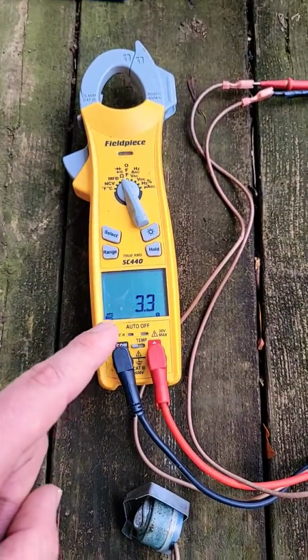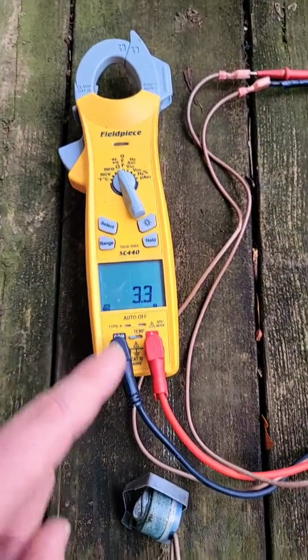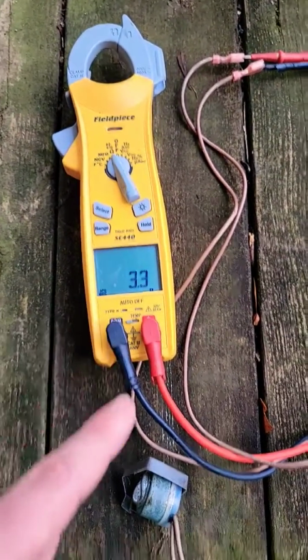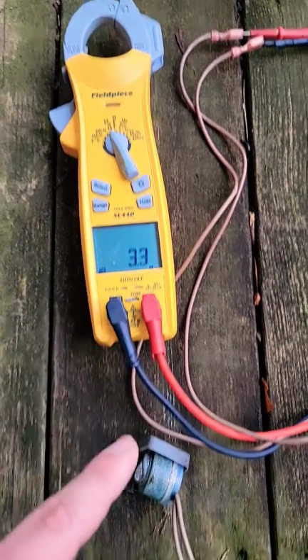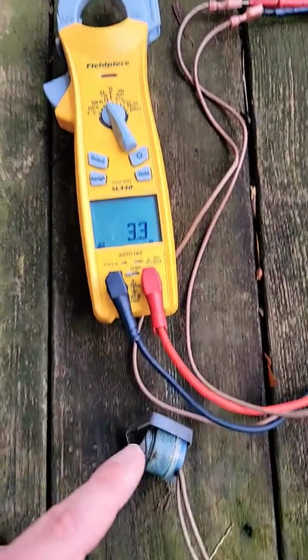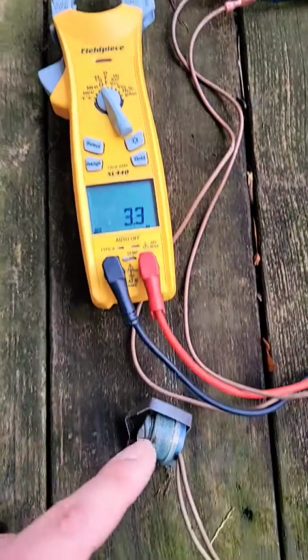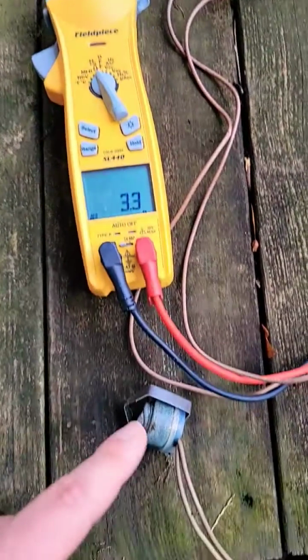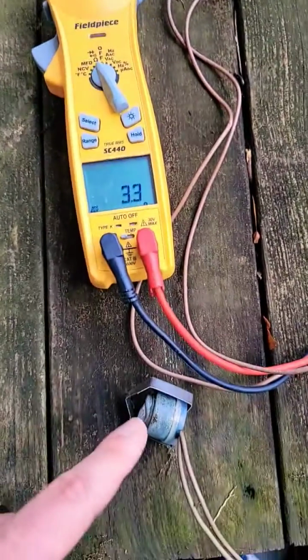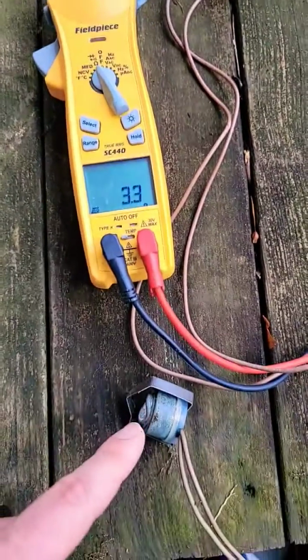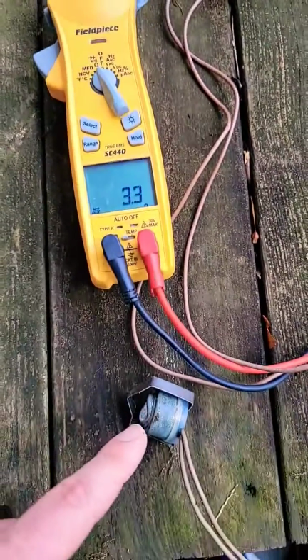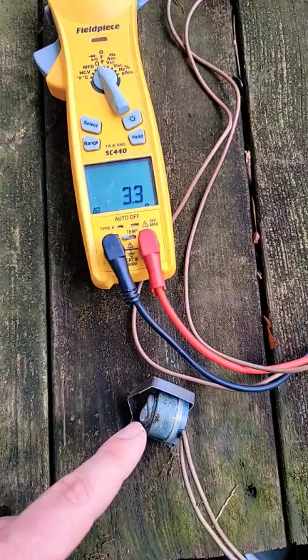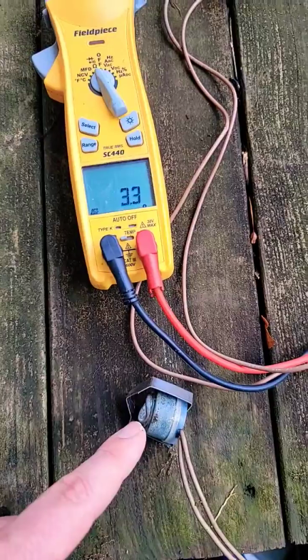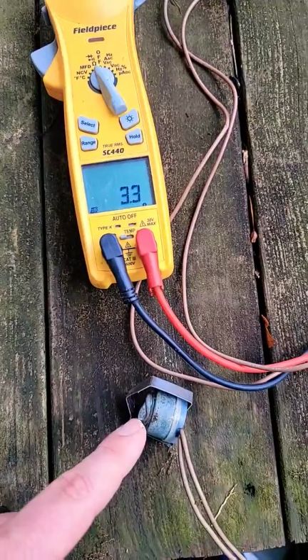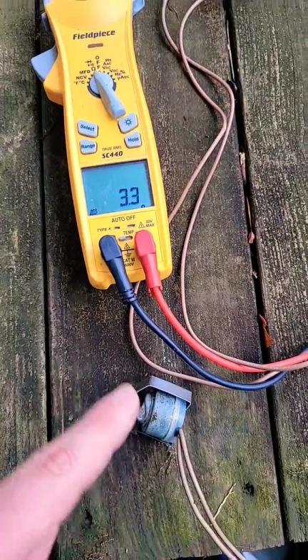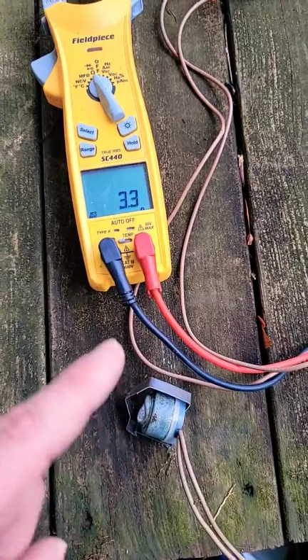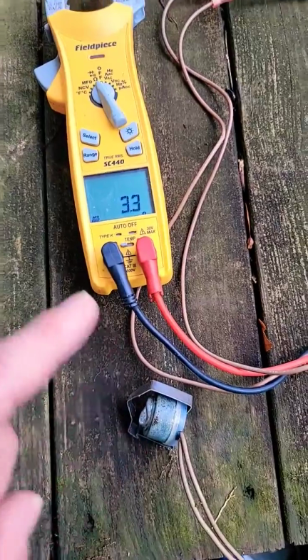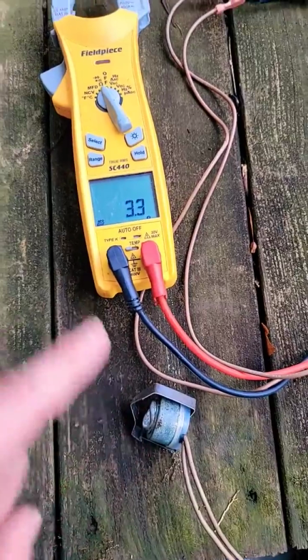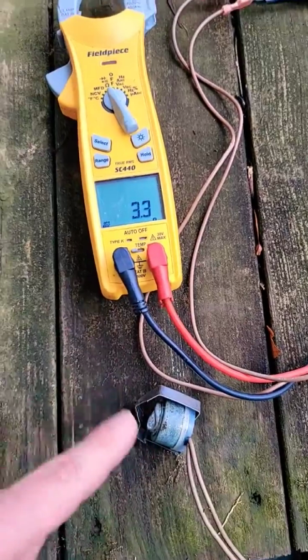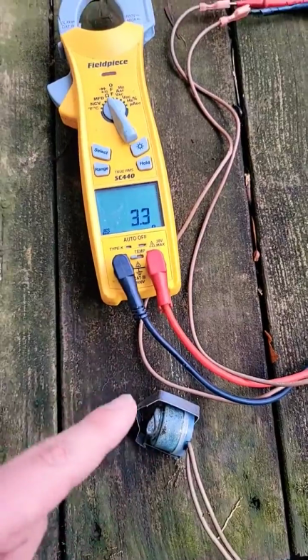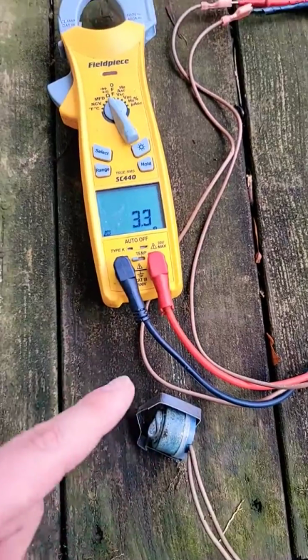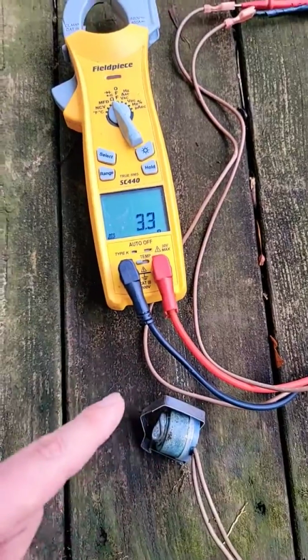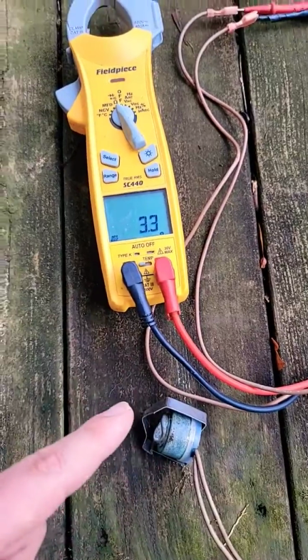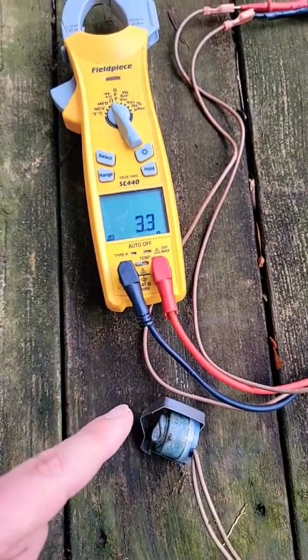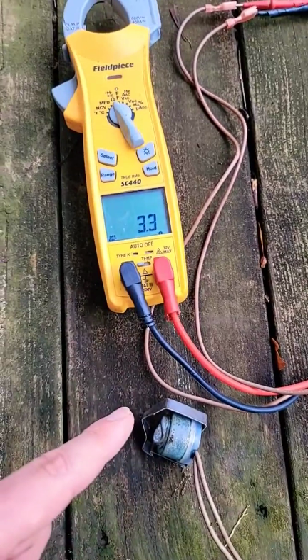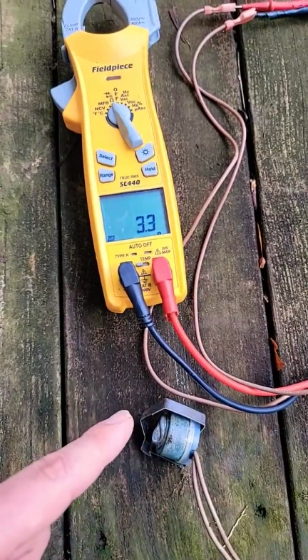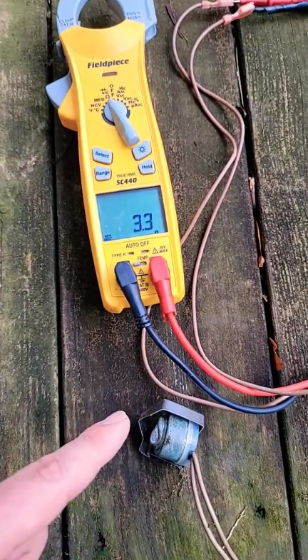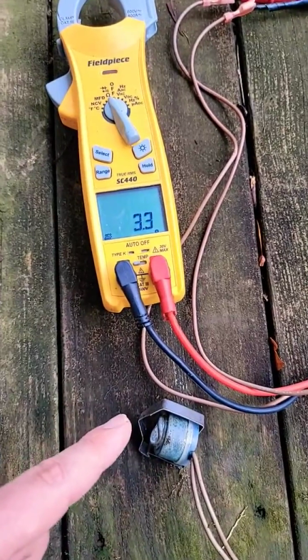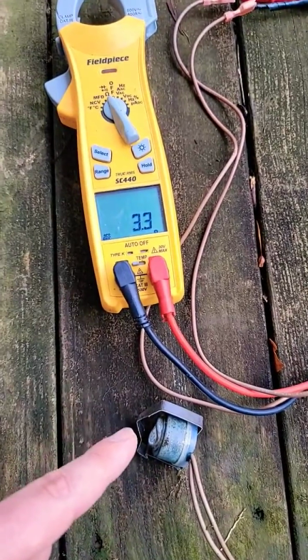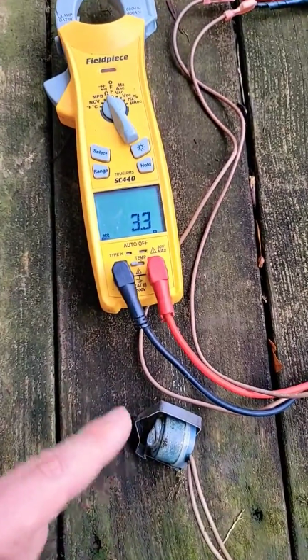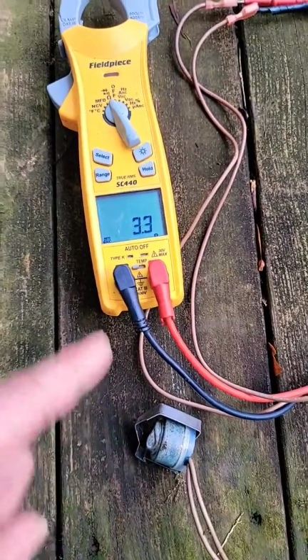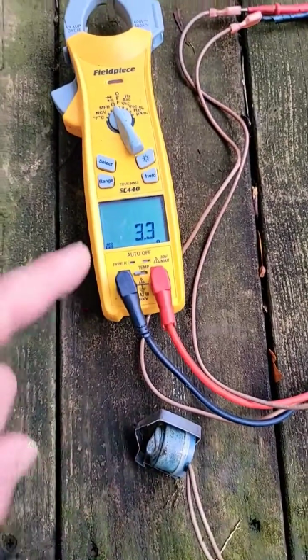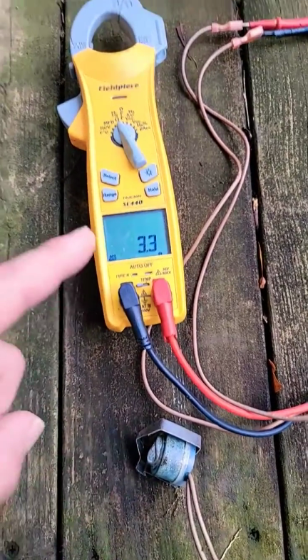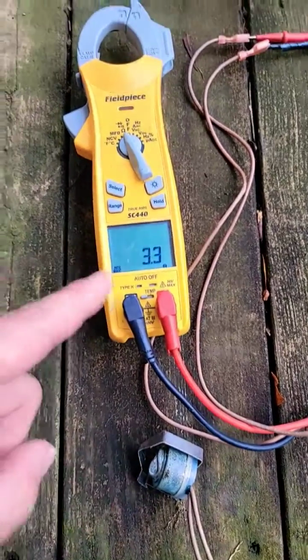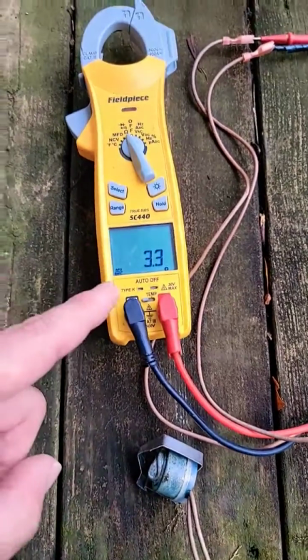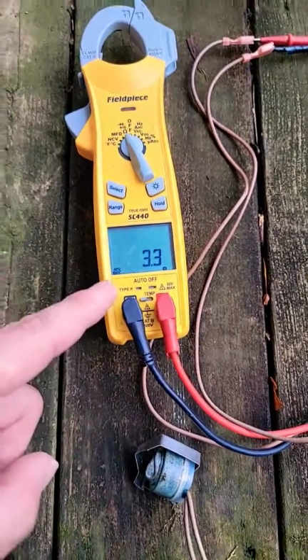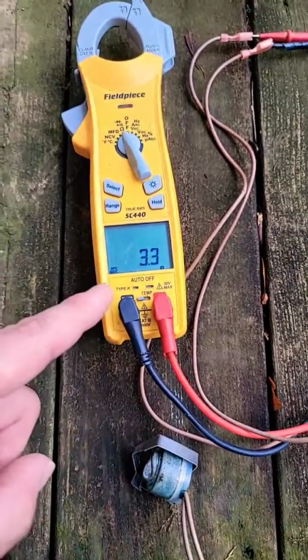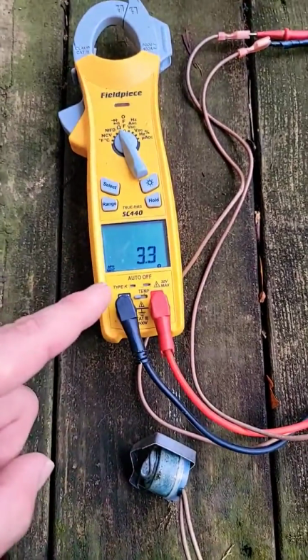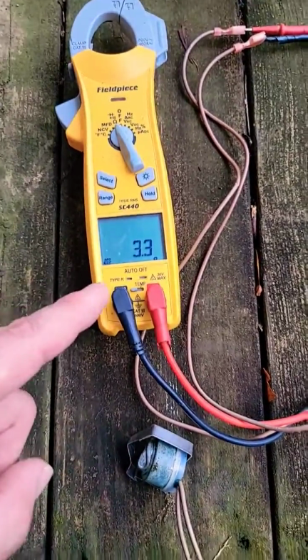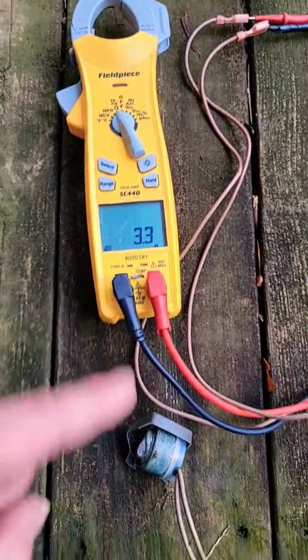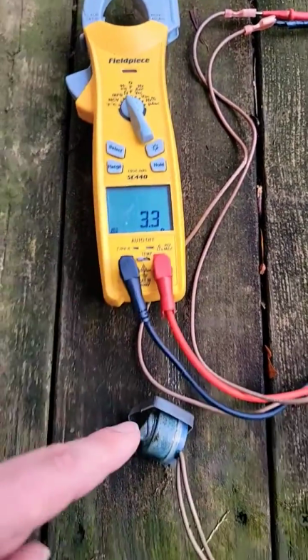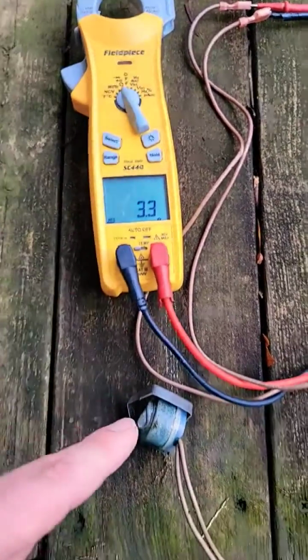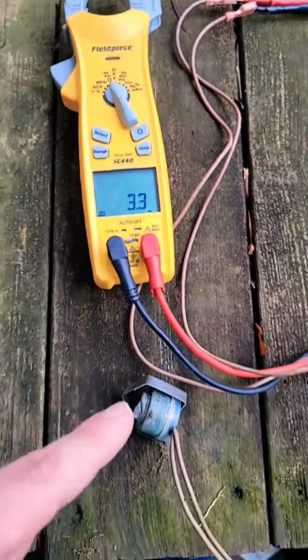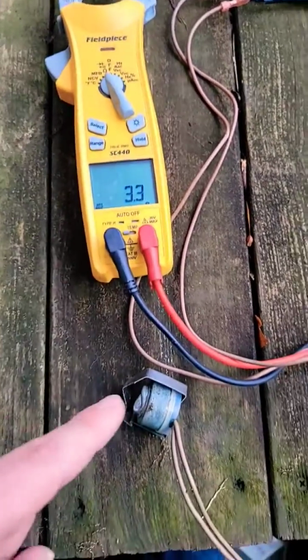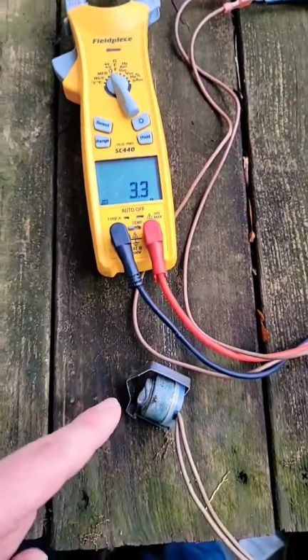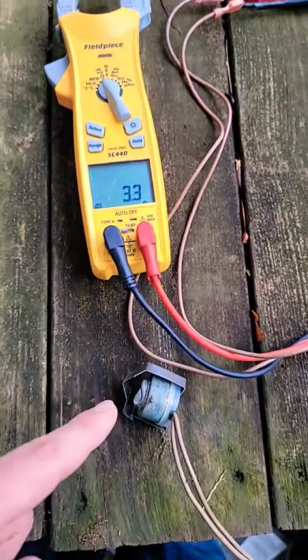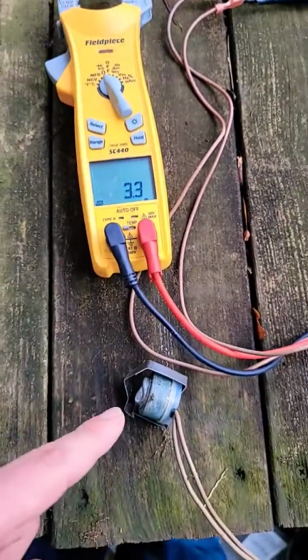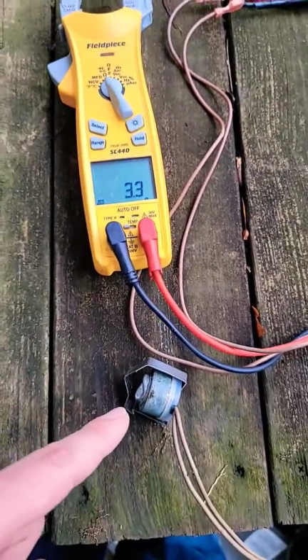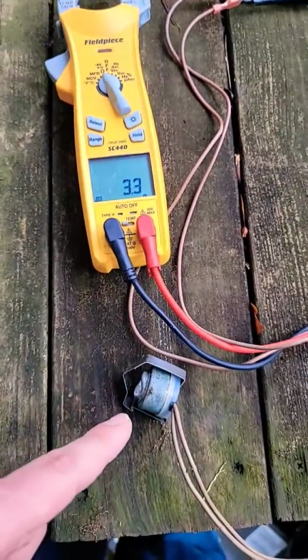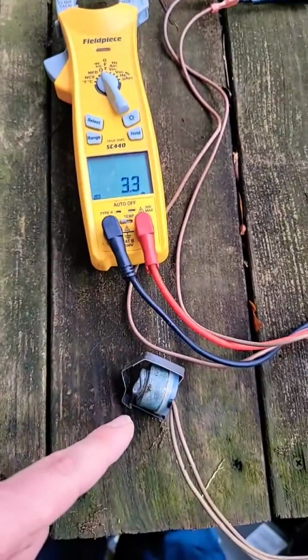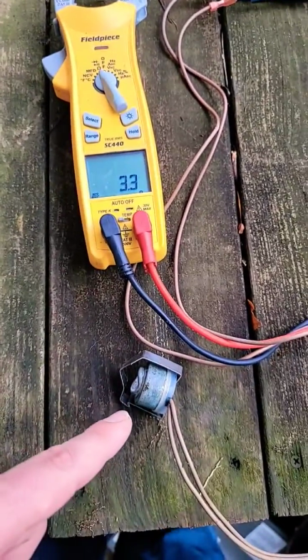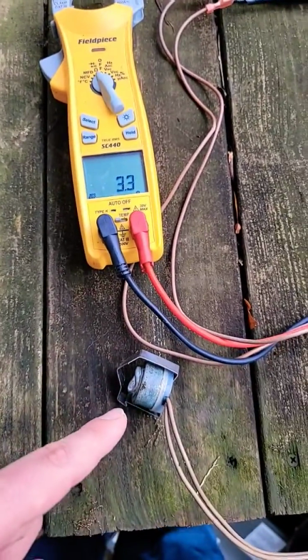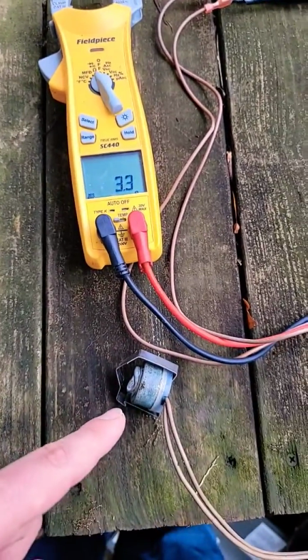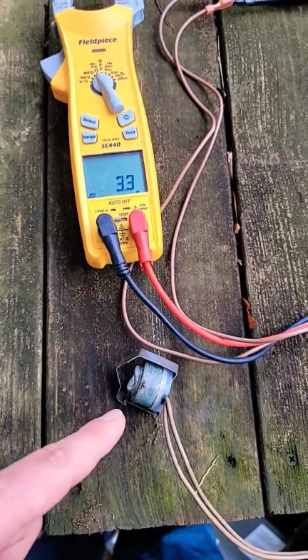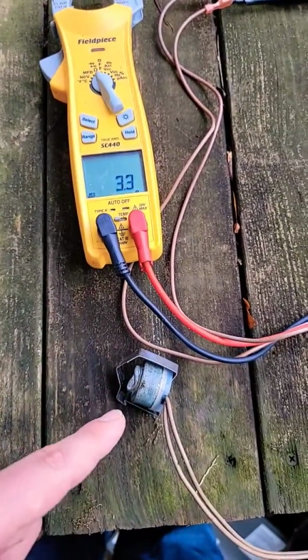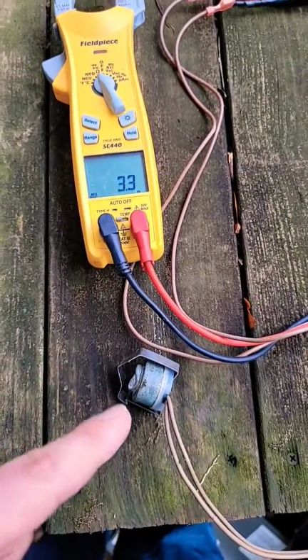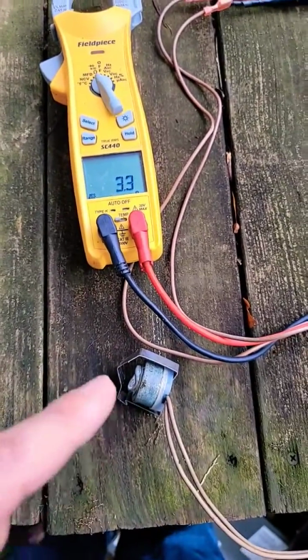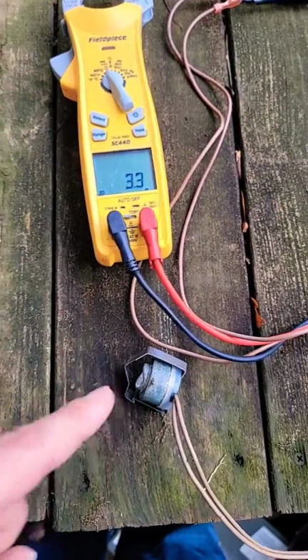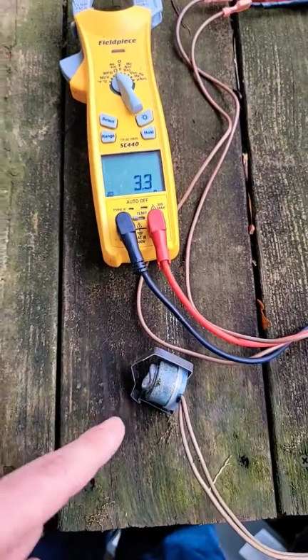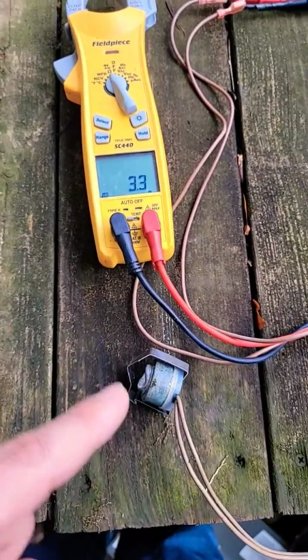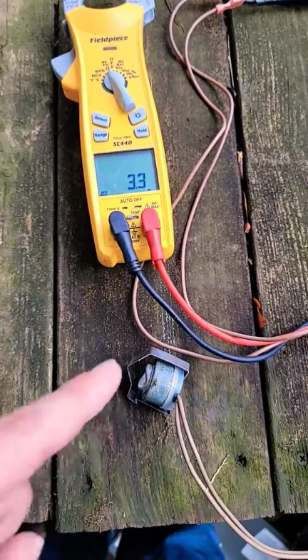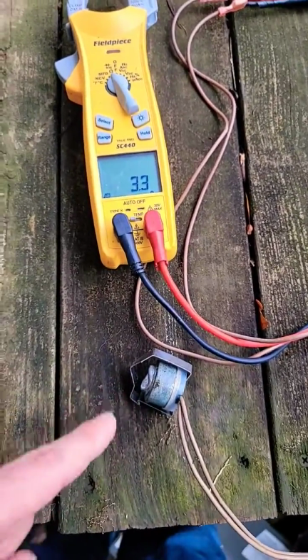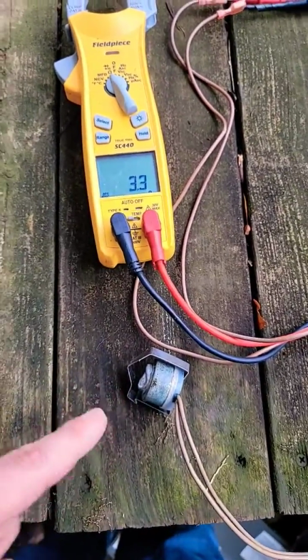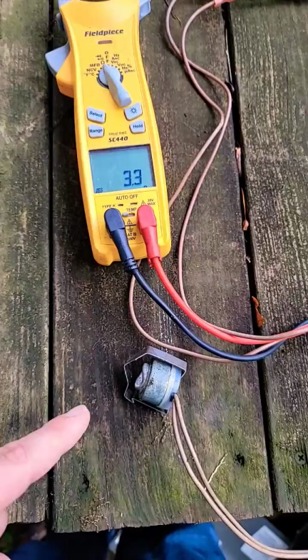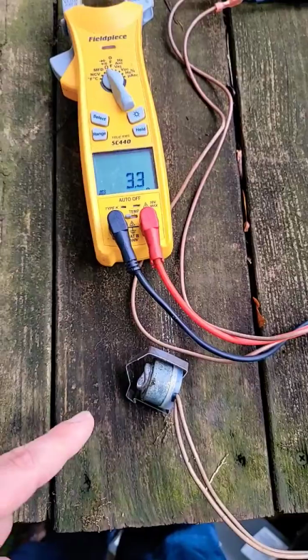It should be OL — open loop — but it's not. This defrost thermostat is bad.